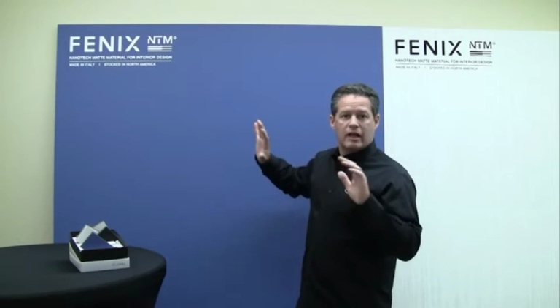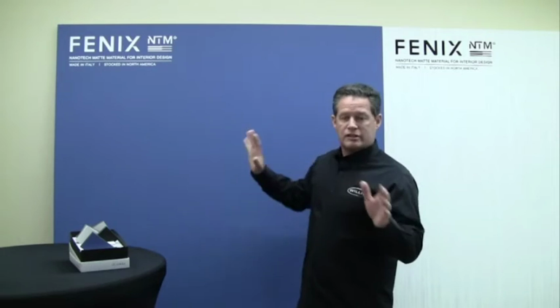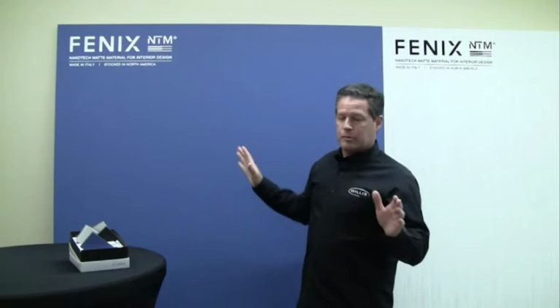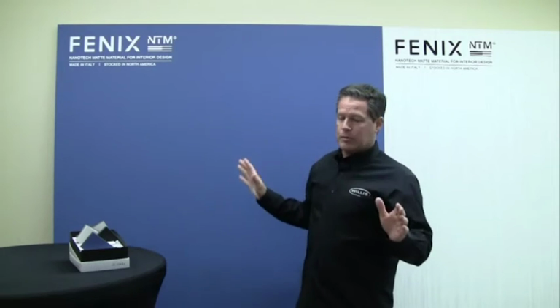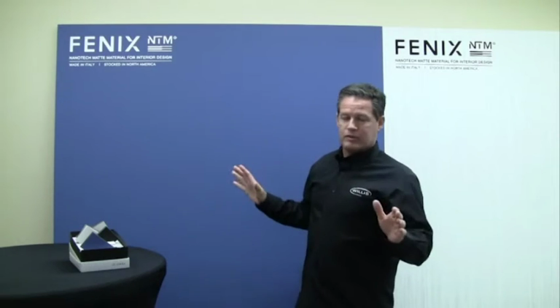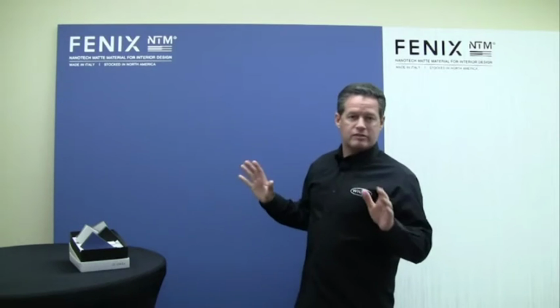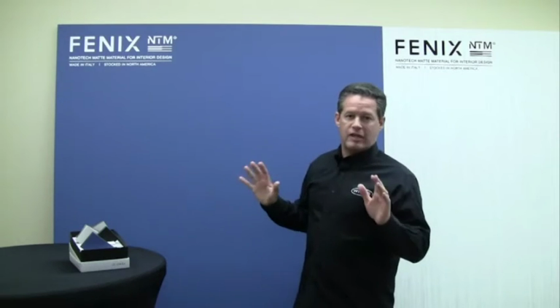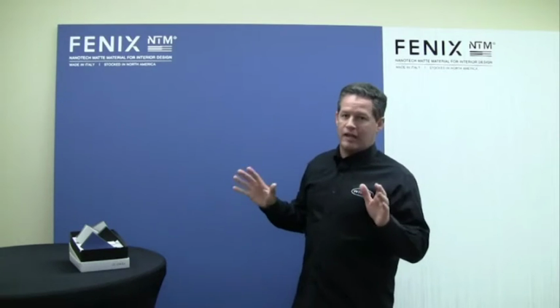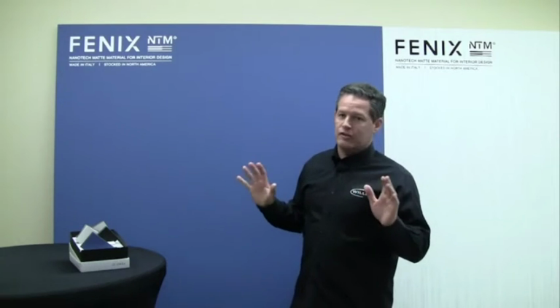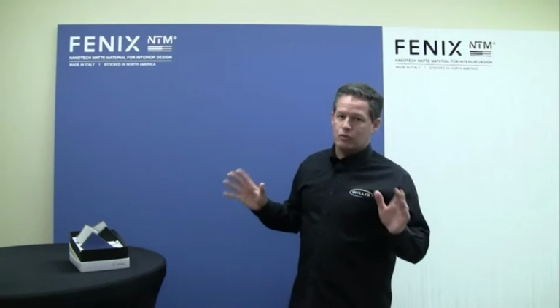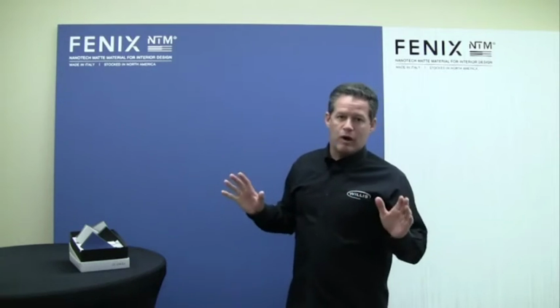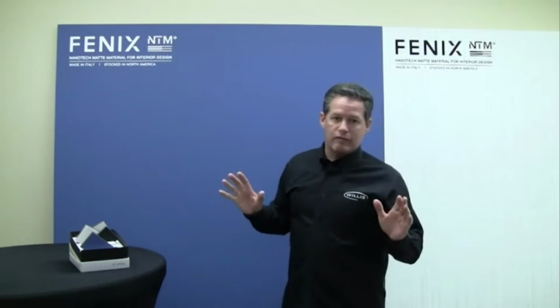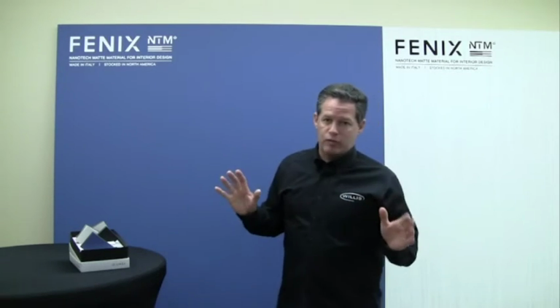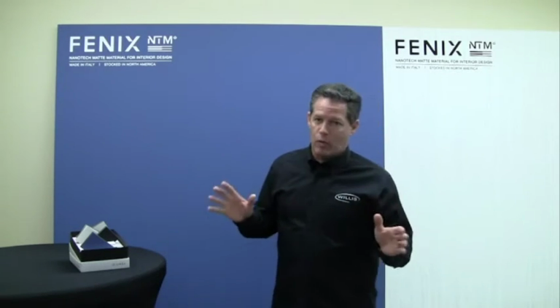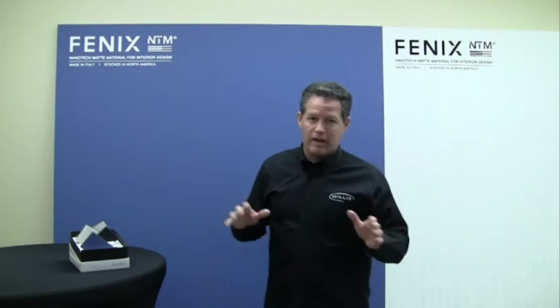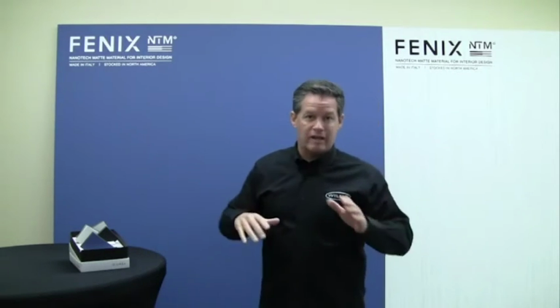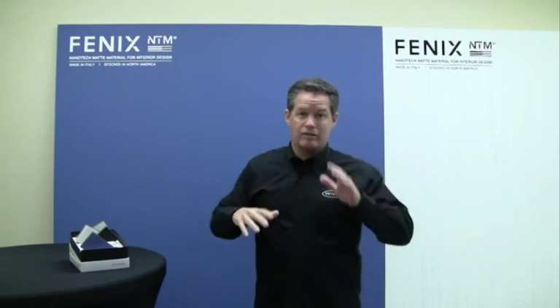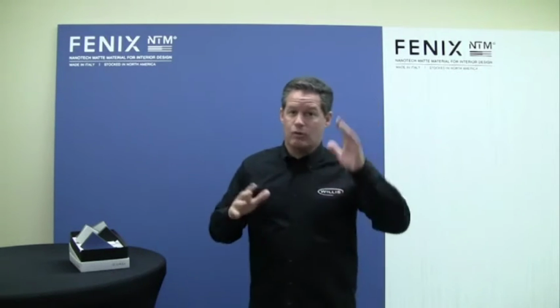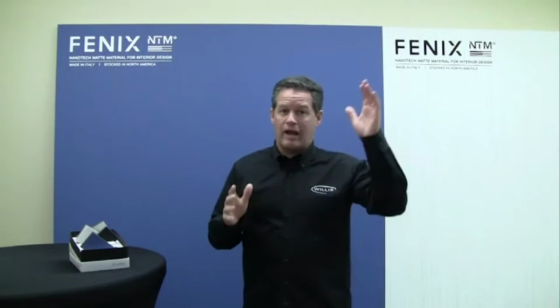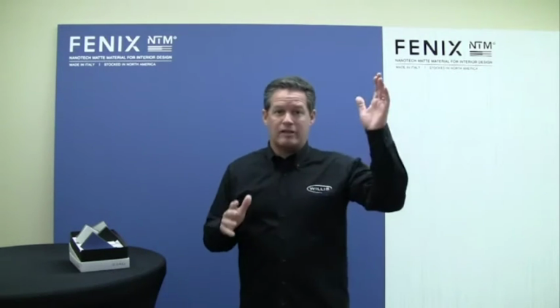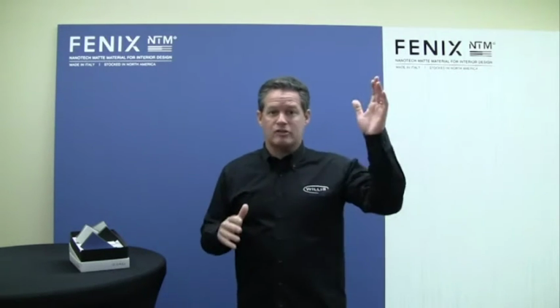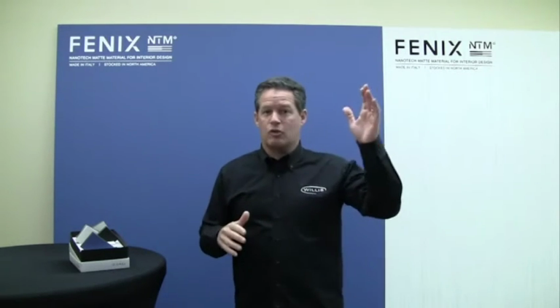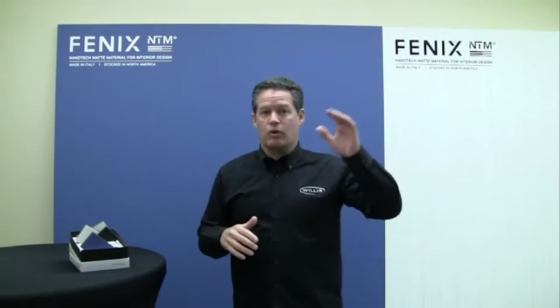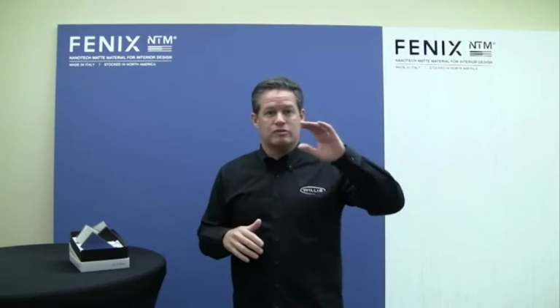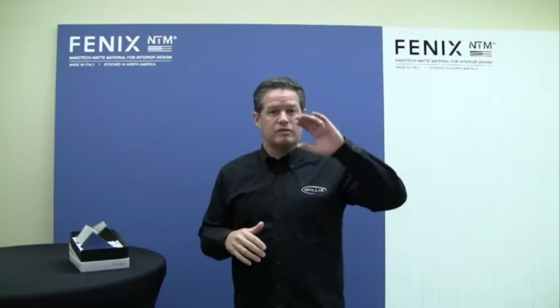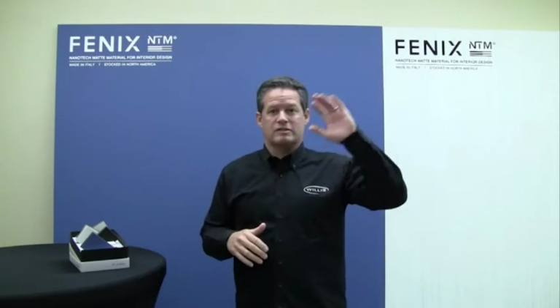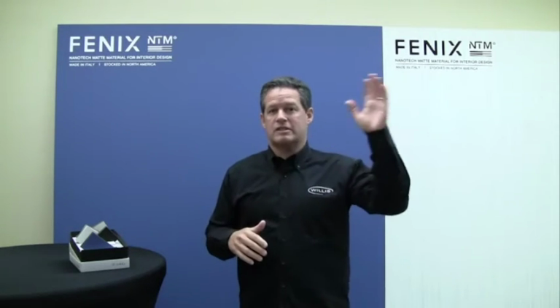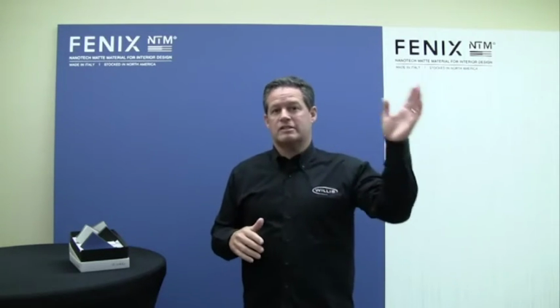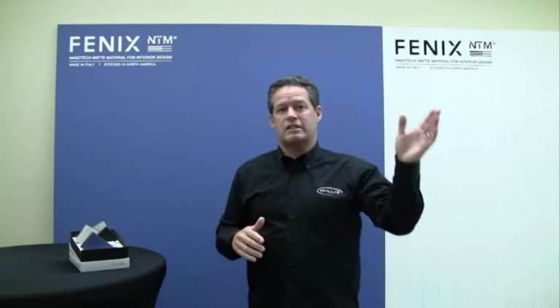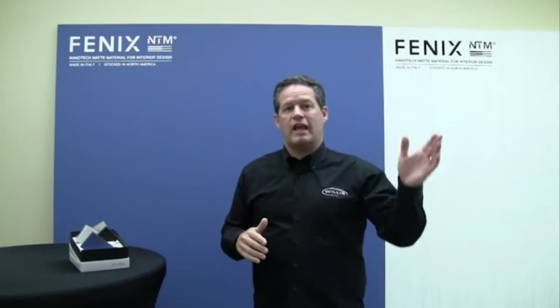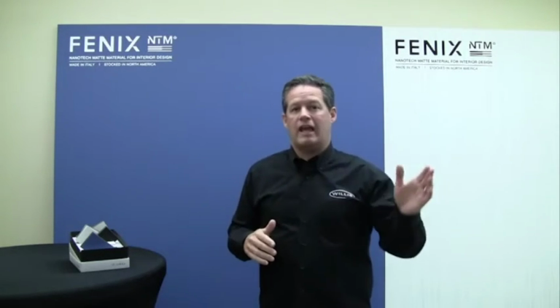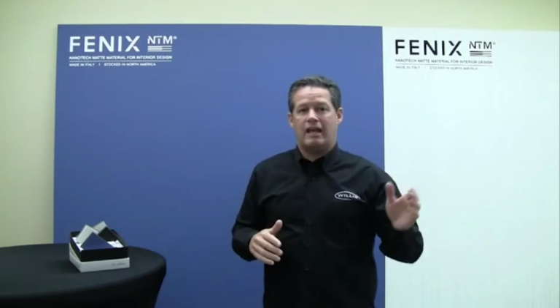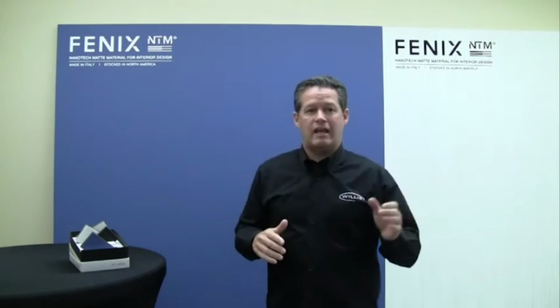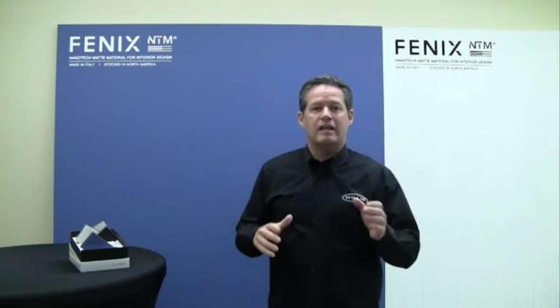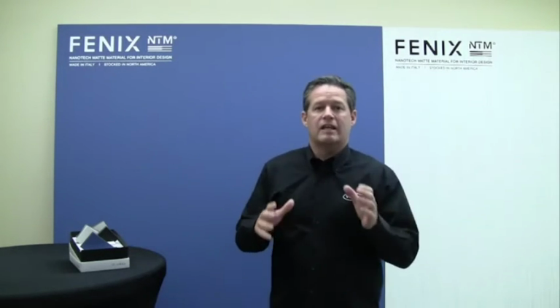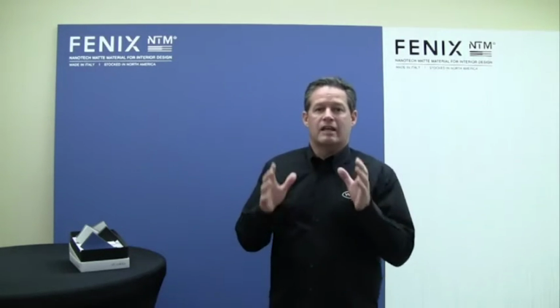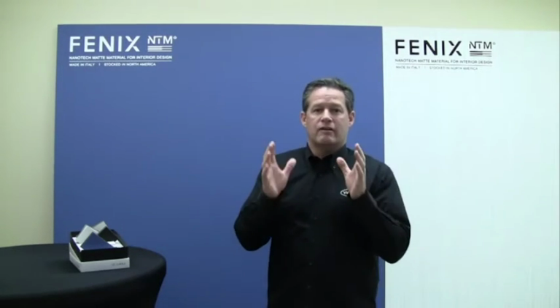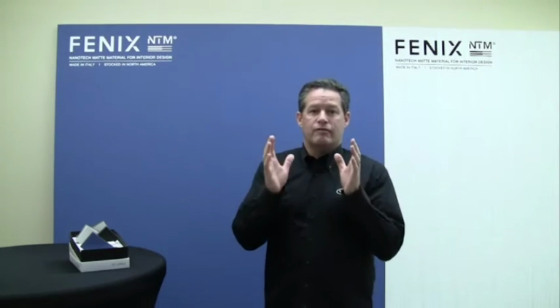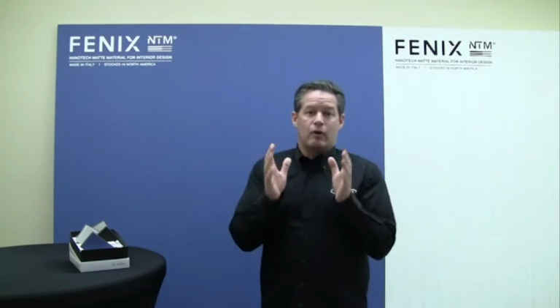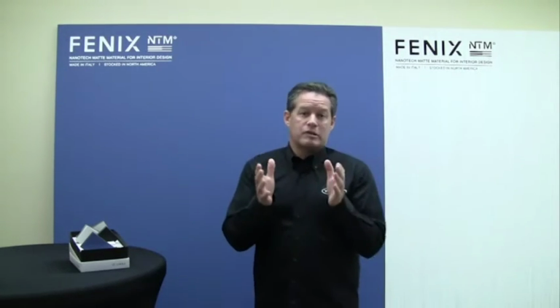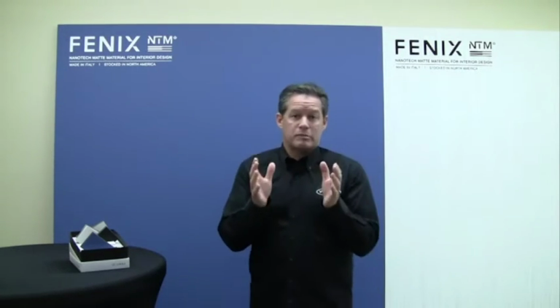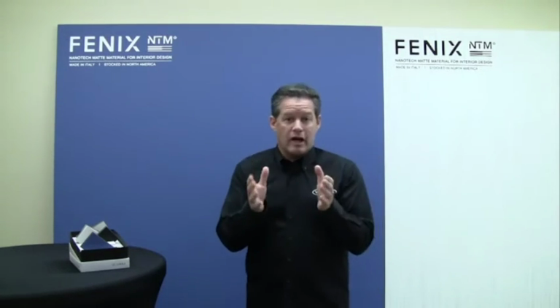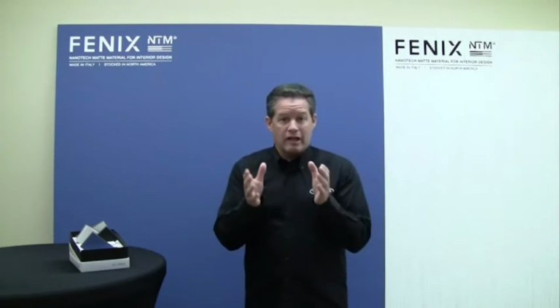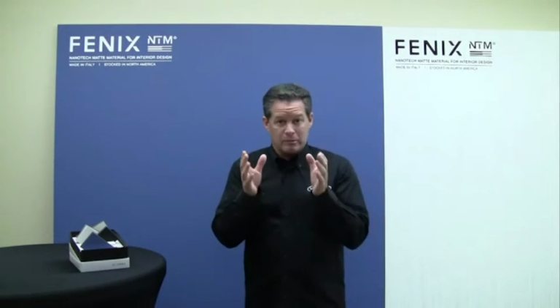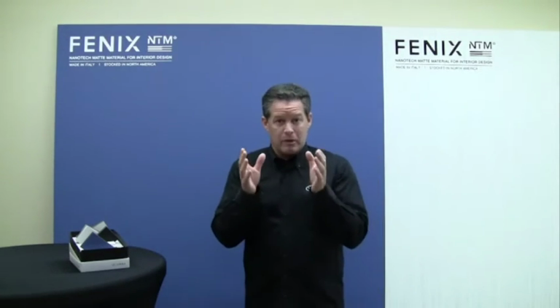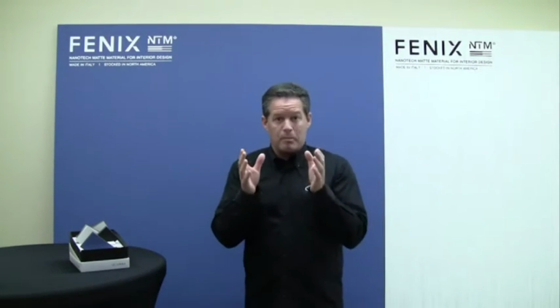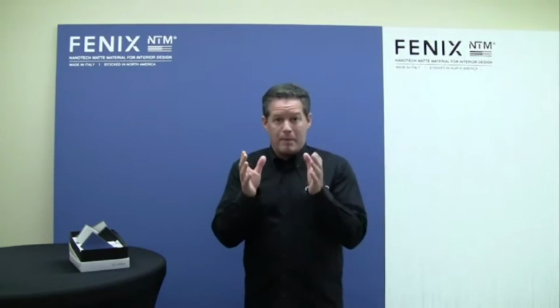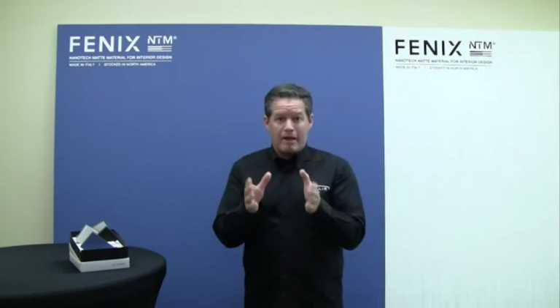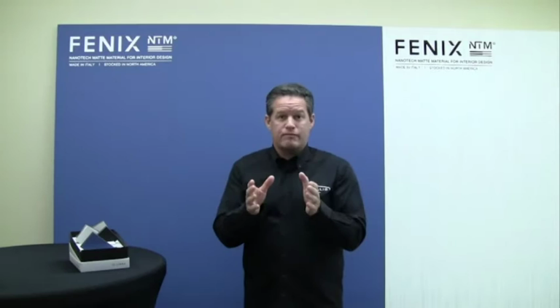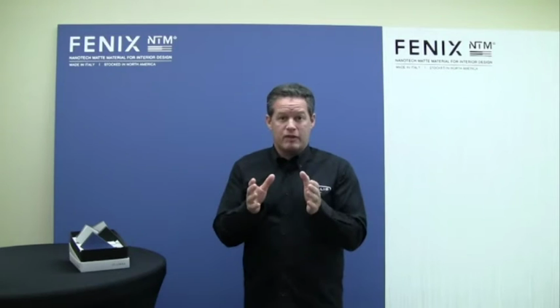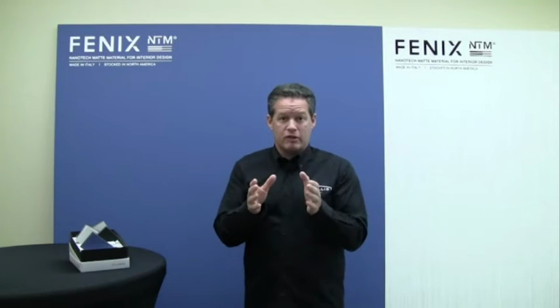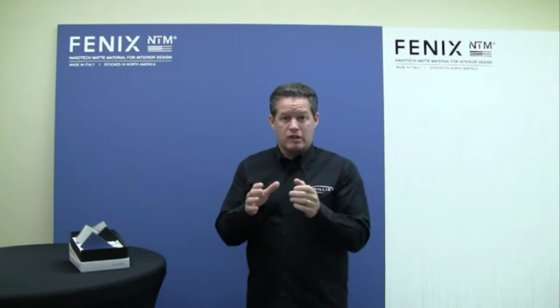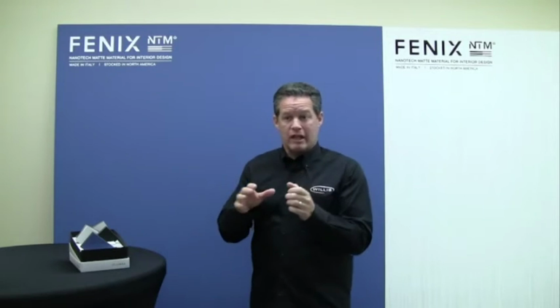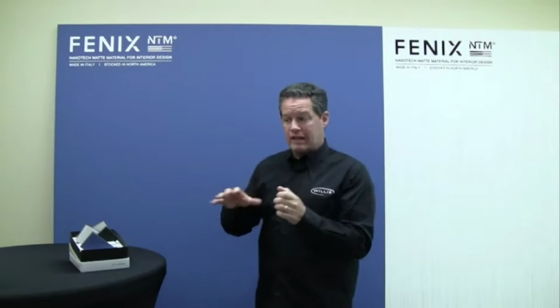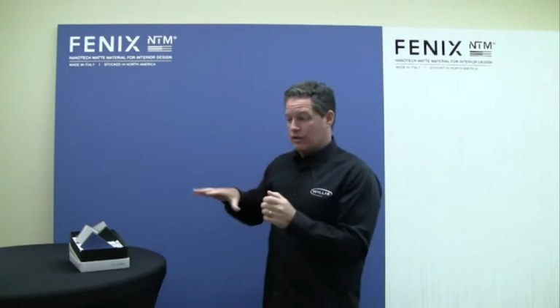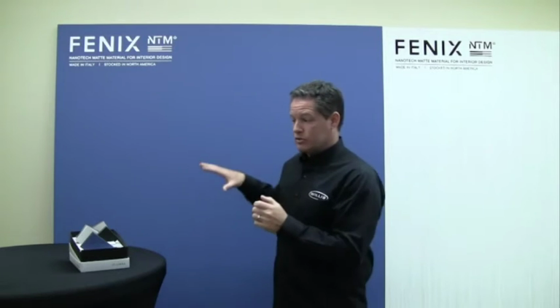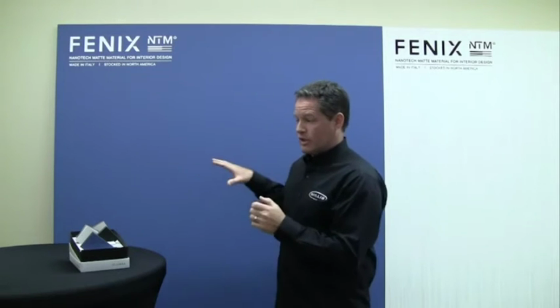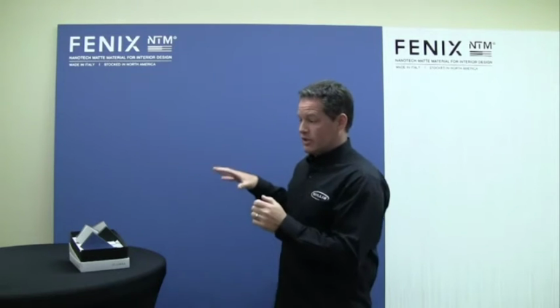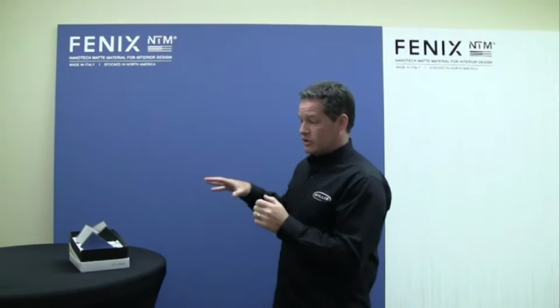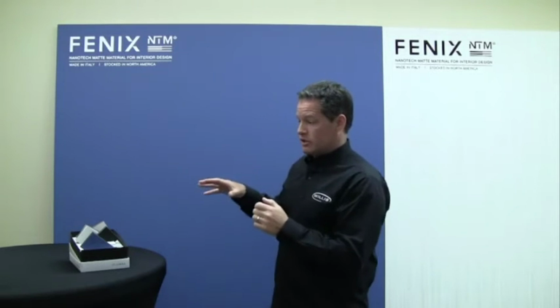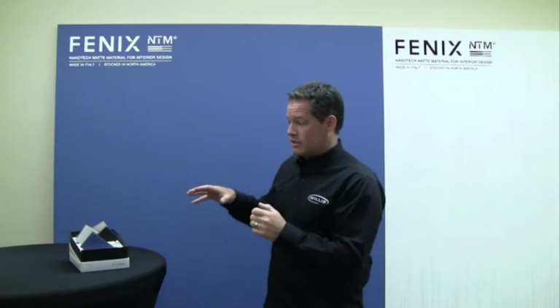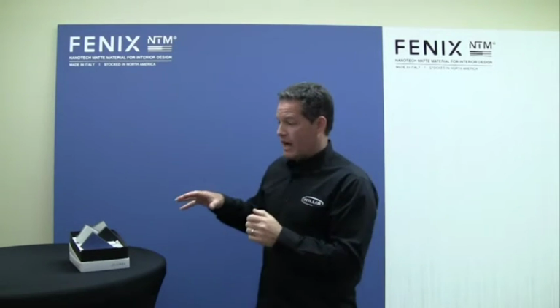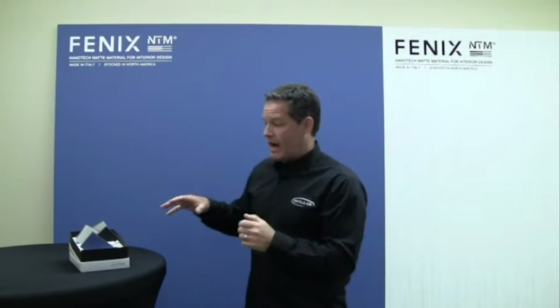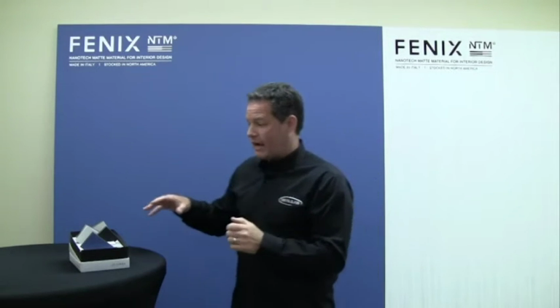It runs at 1.5 on the gloss scale at a 60-degree angle. Lots of people out there are at 10, 12, 20 — granites and quartz are at 60 to 80. Folks, I'm talking about a true matte finish.